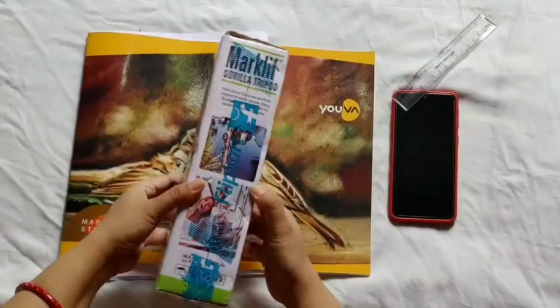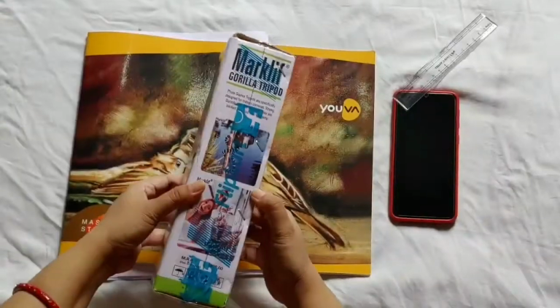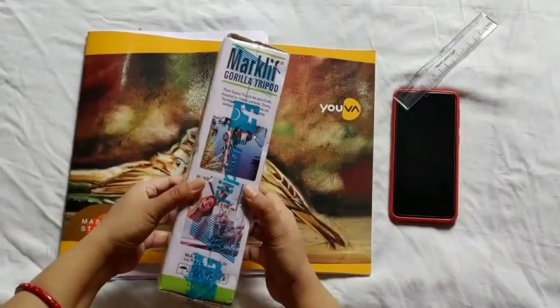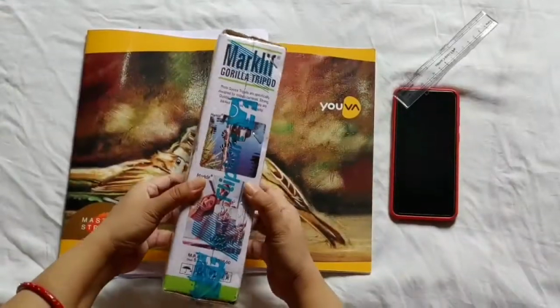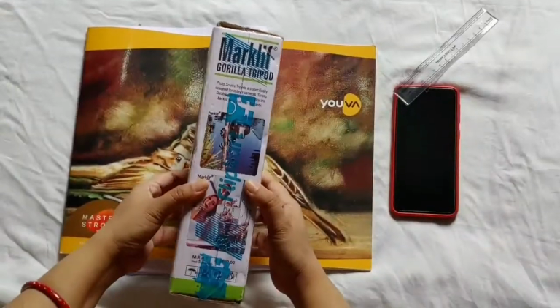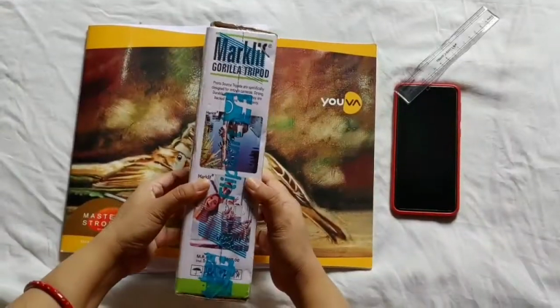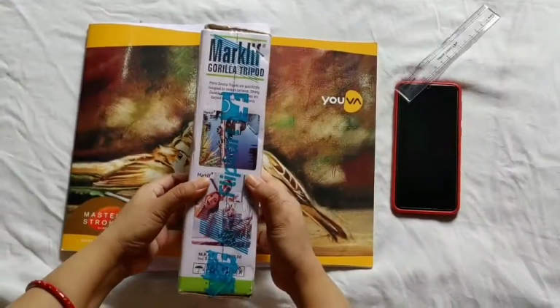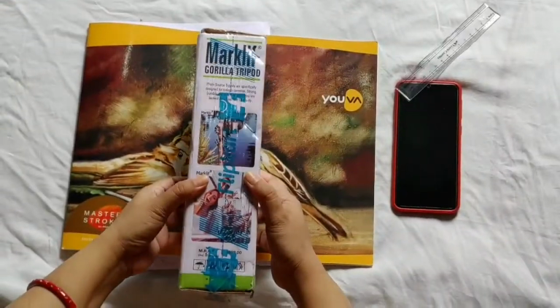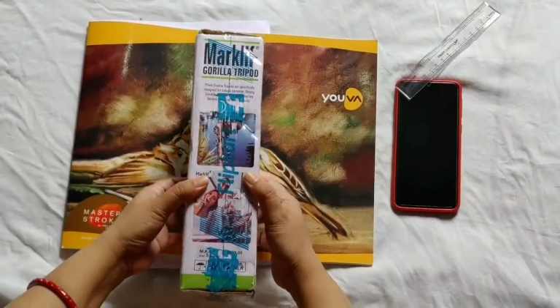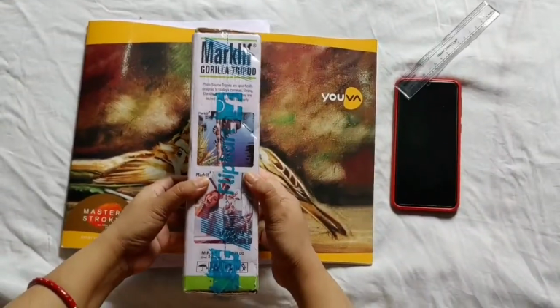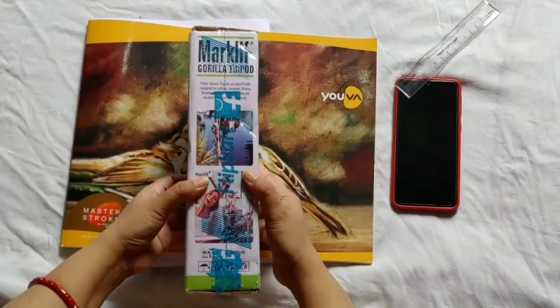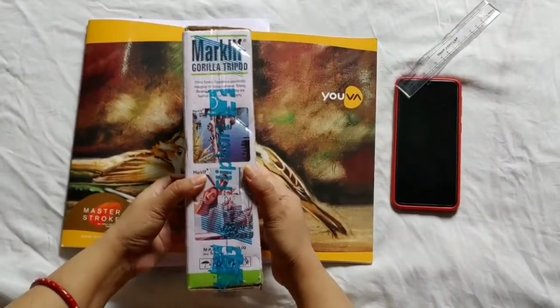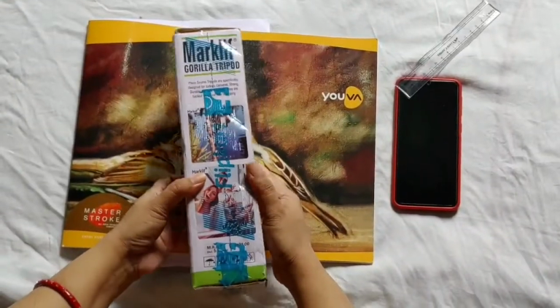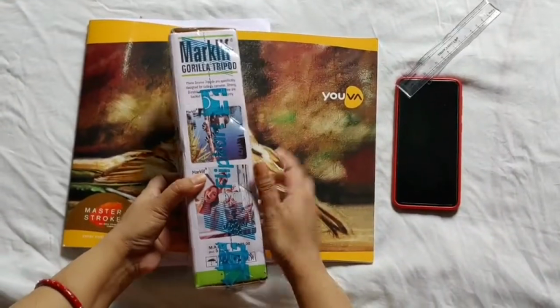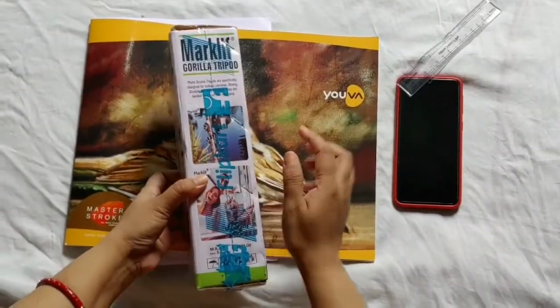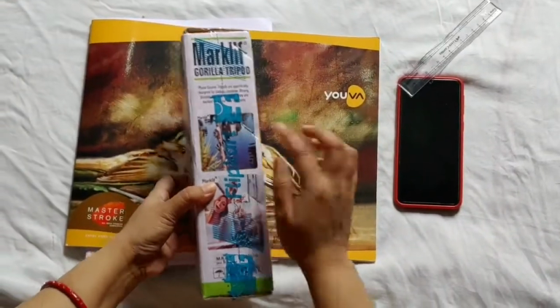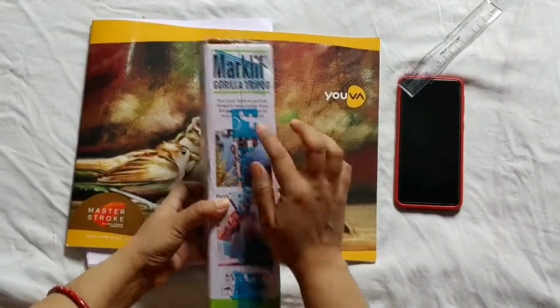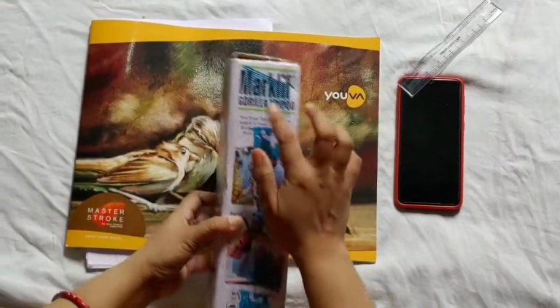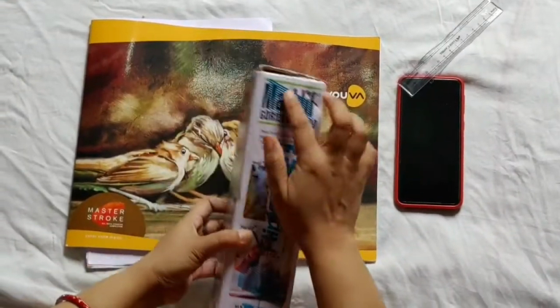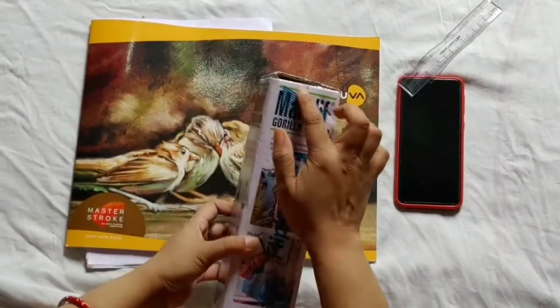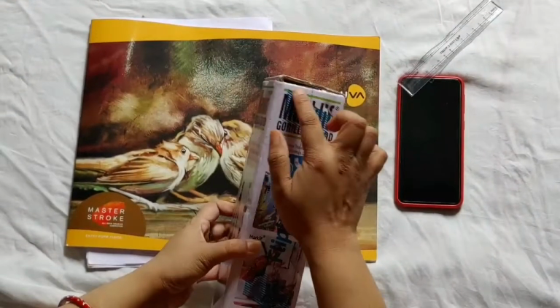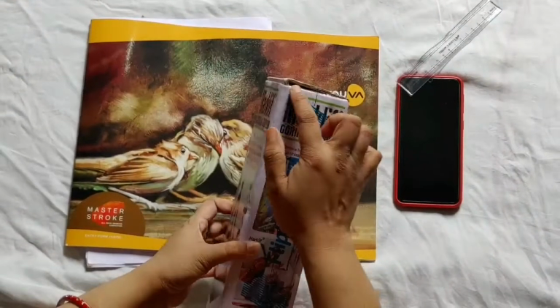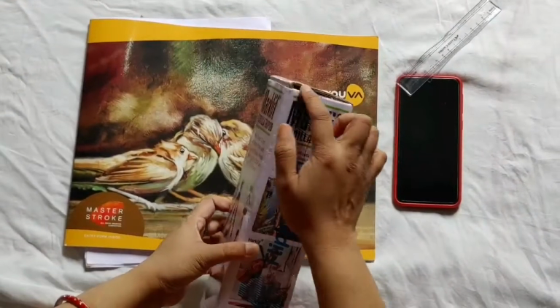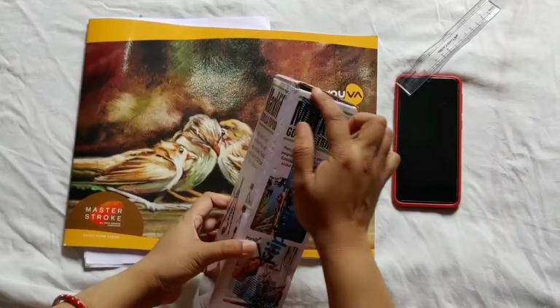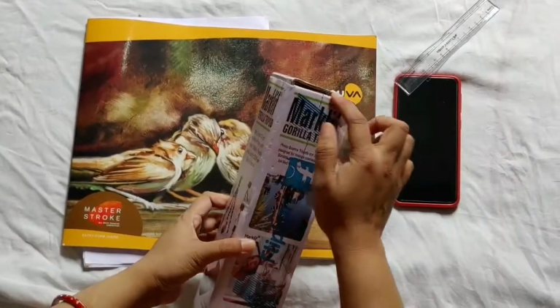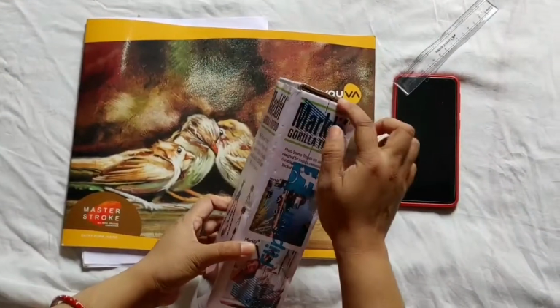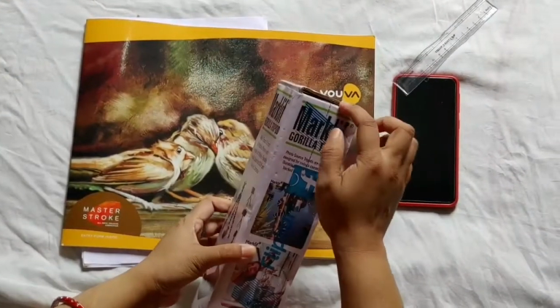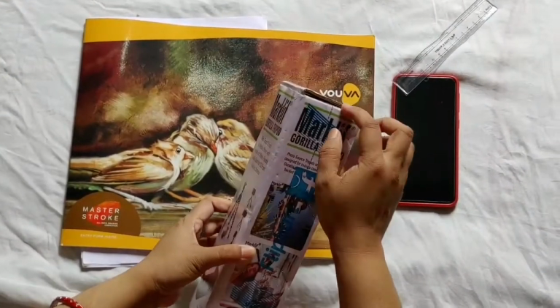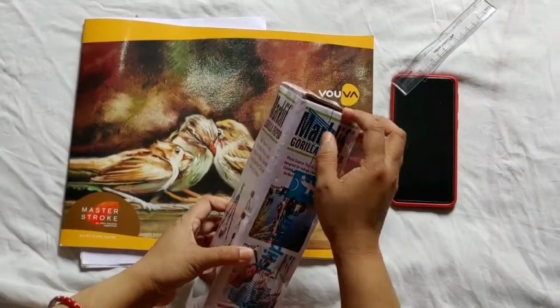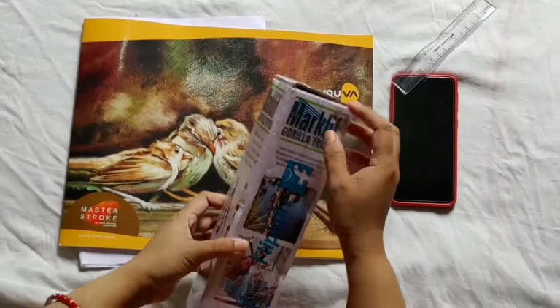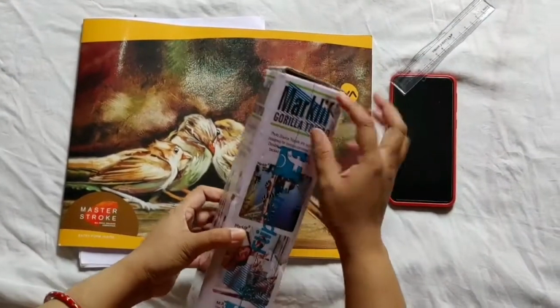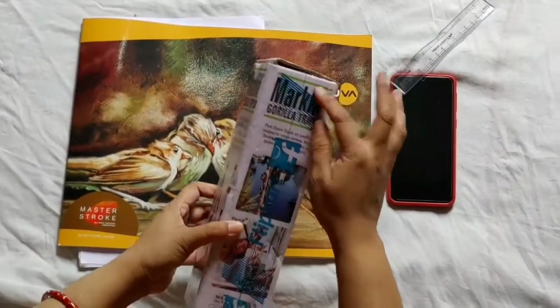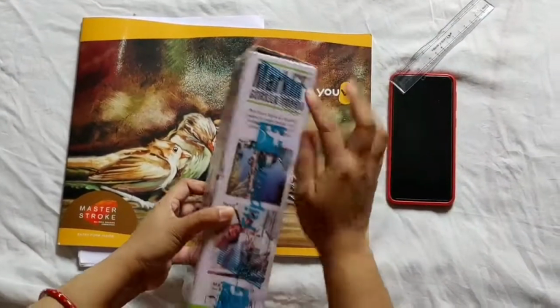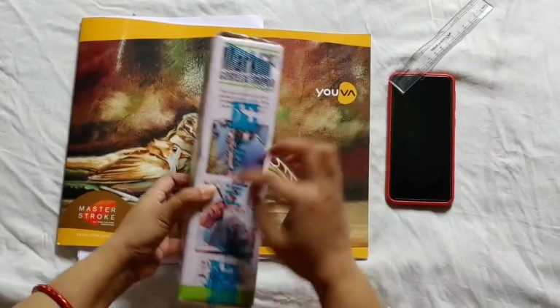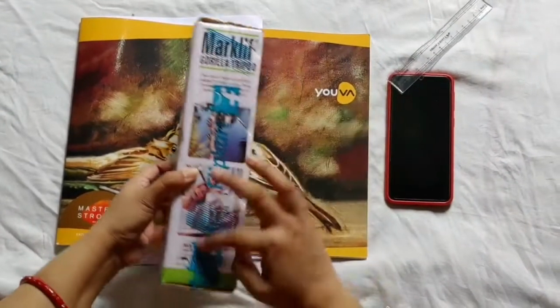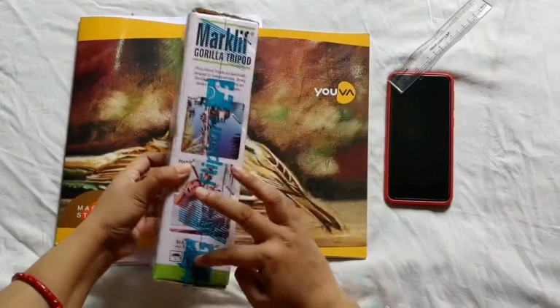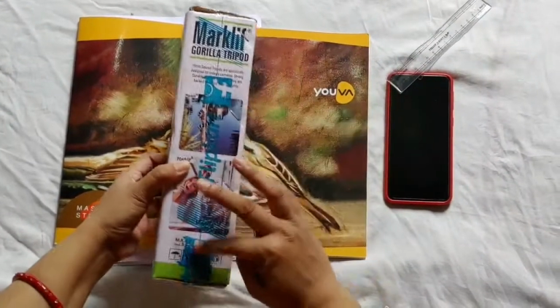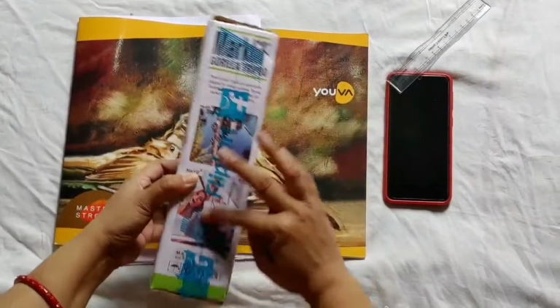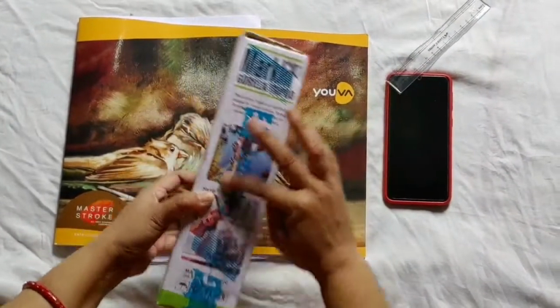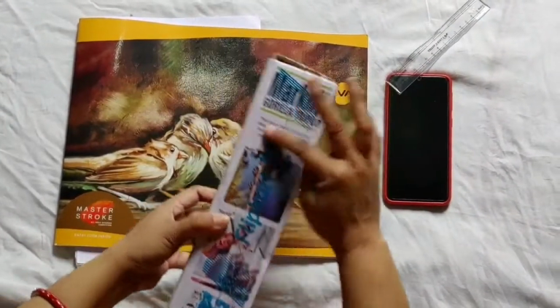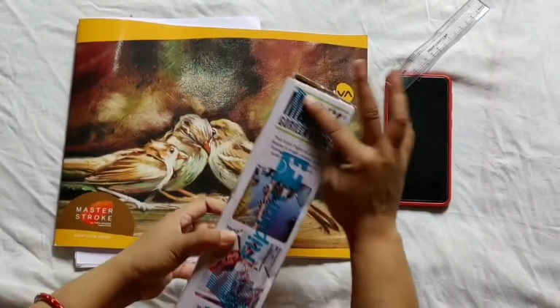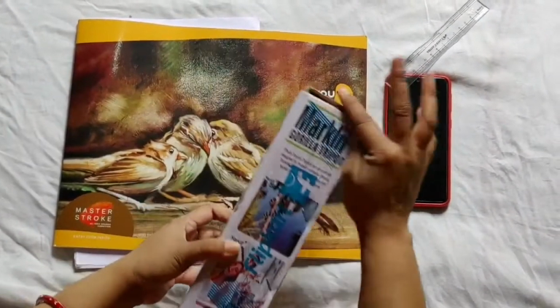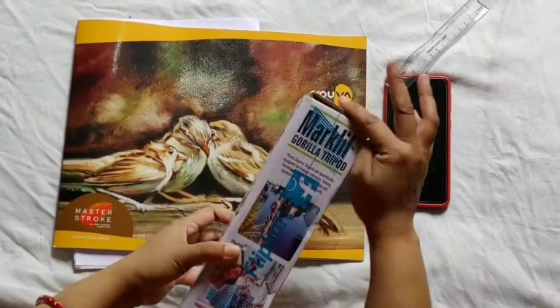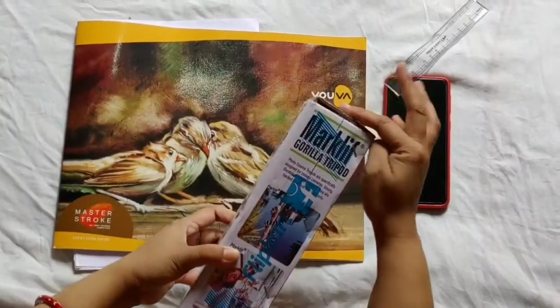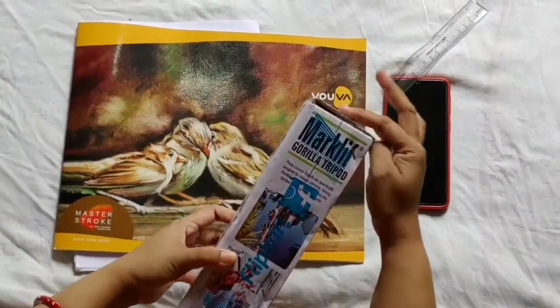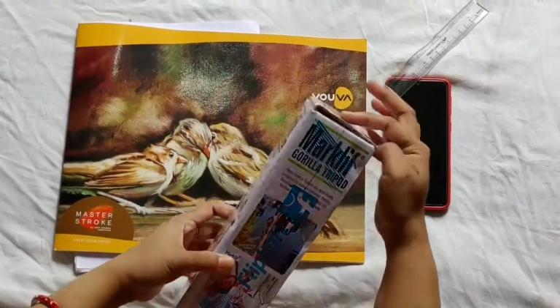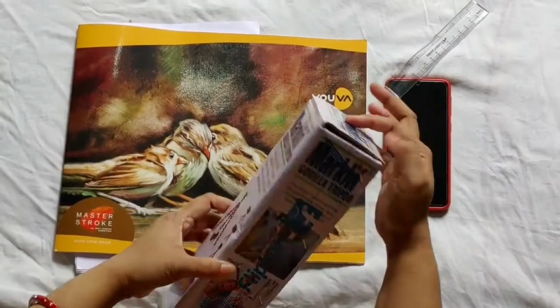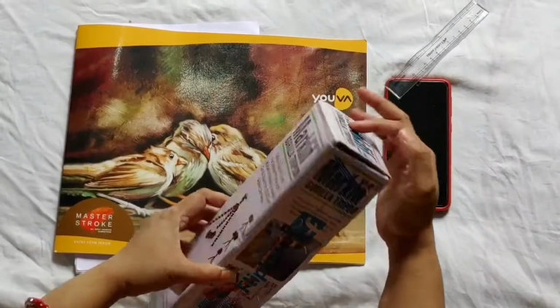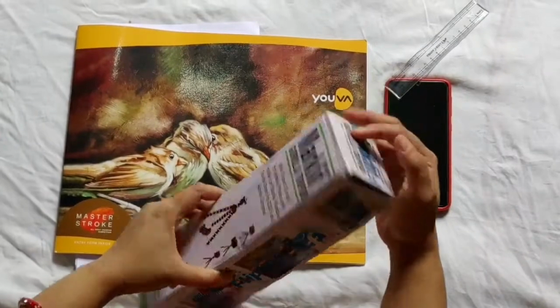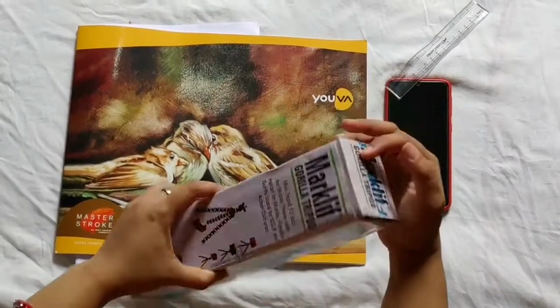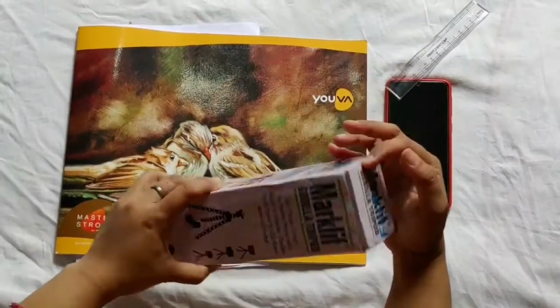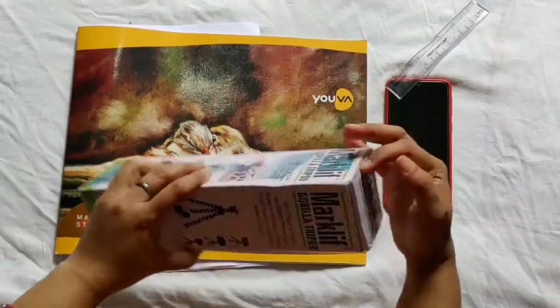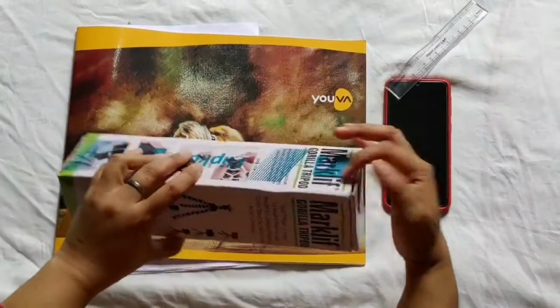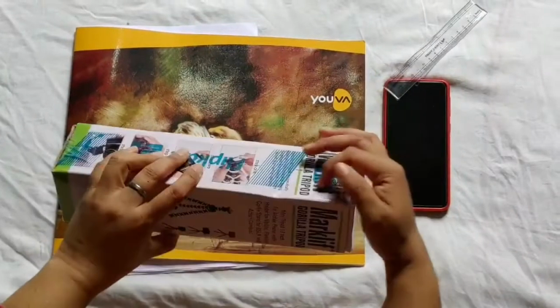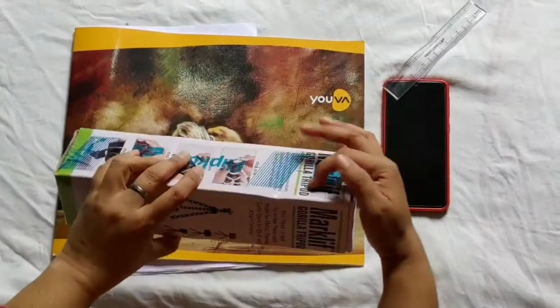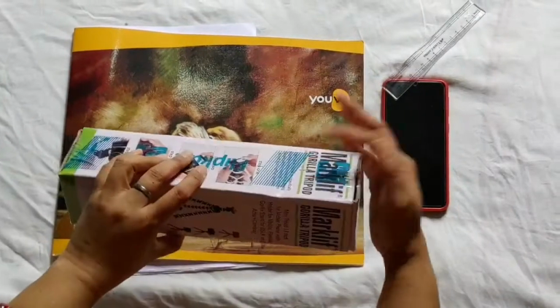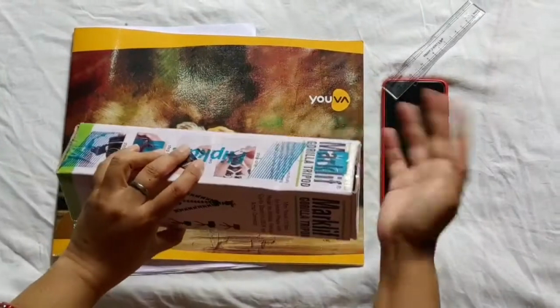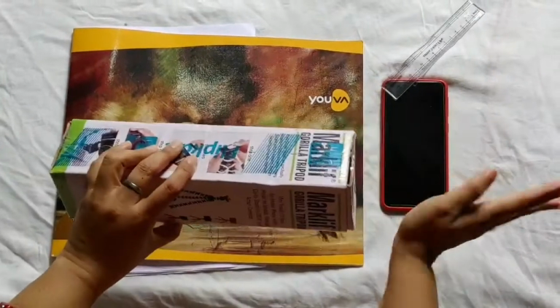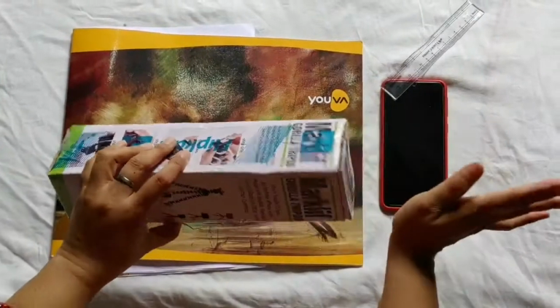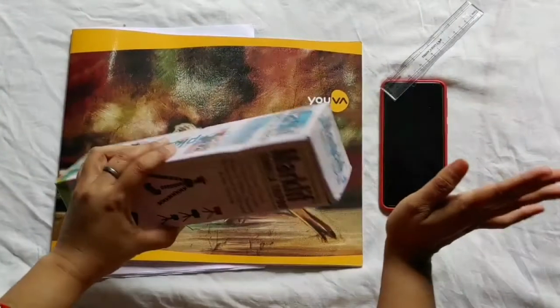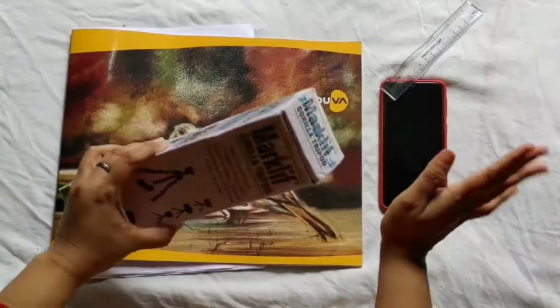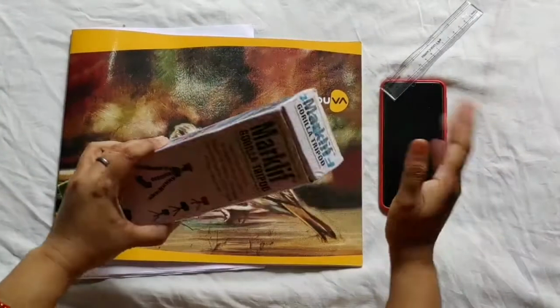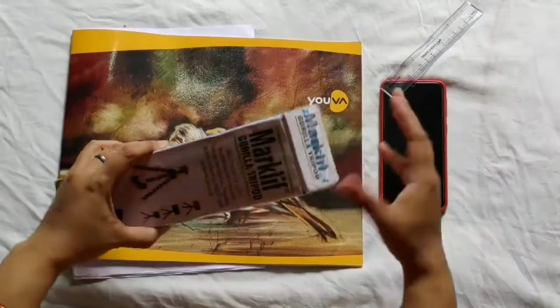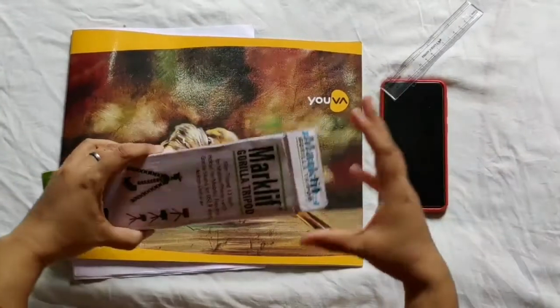Let's open it and see what is inside. I have also cut it — this is the cover of the polythene. I have cut it.